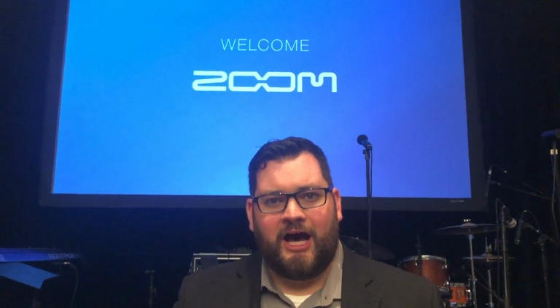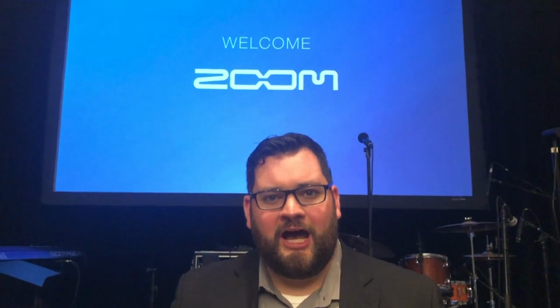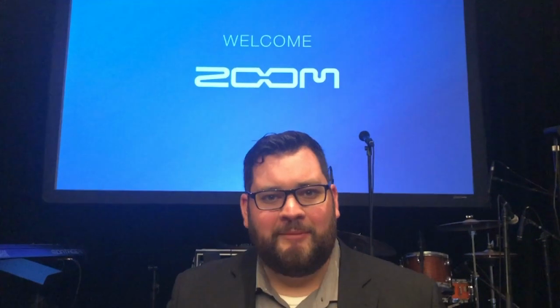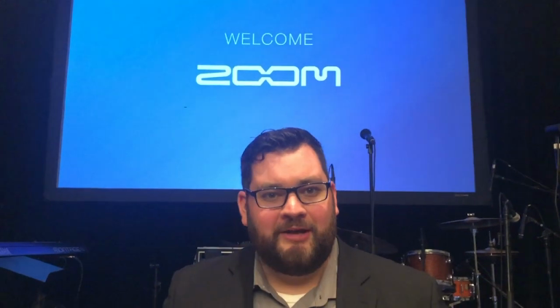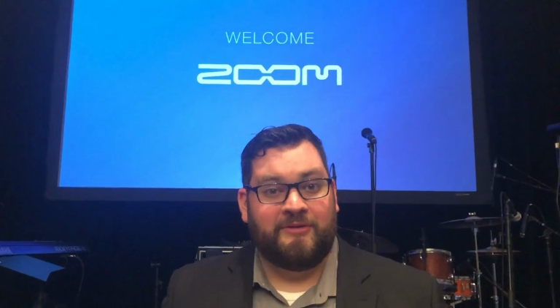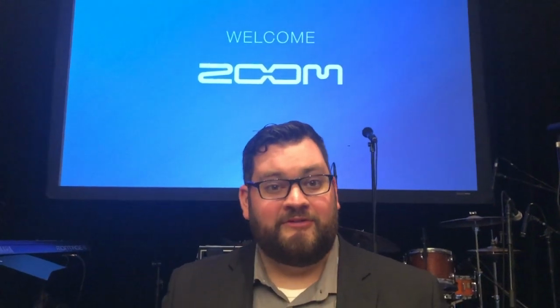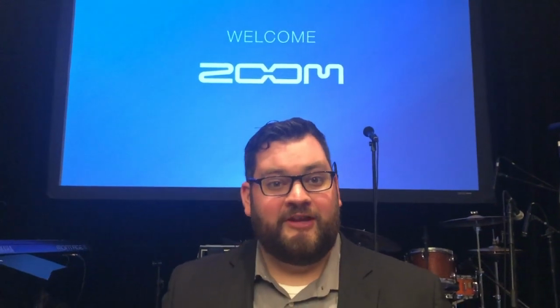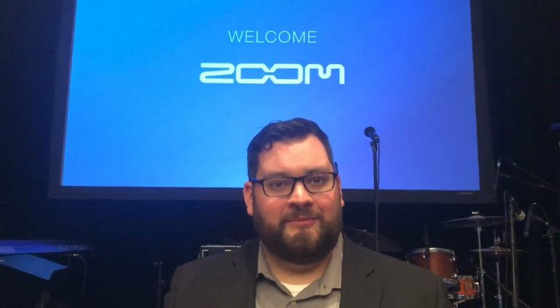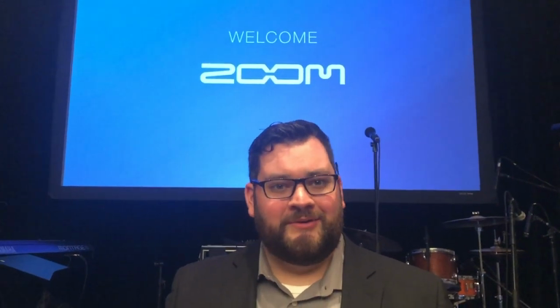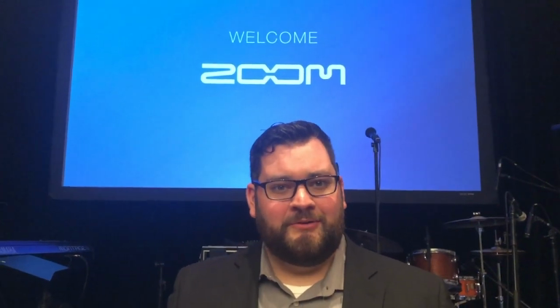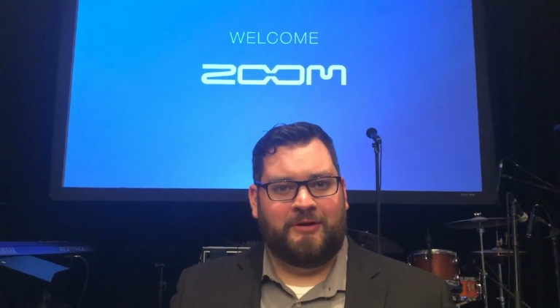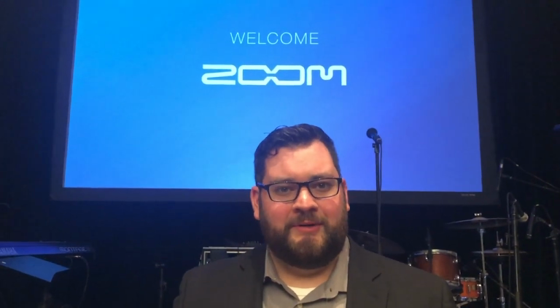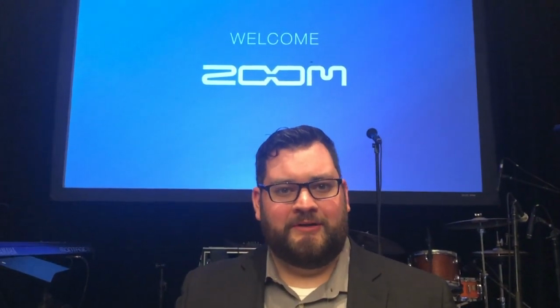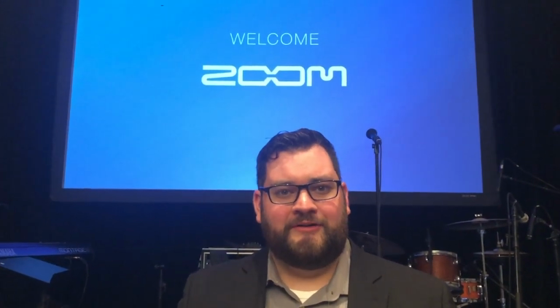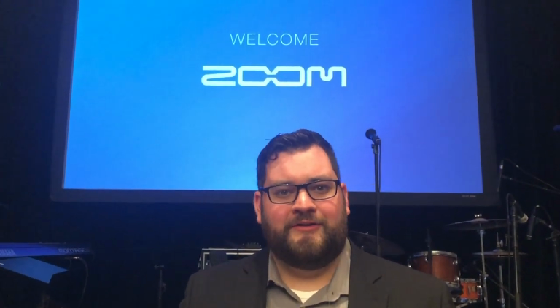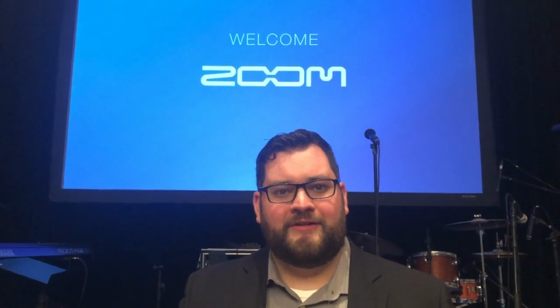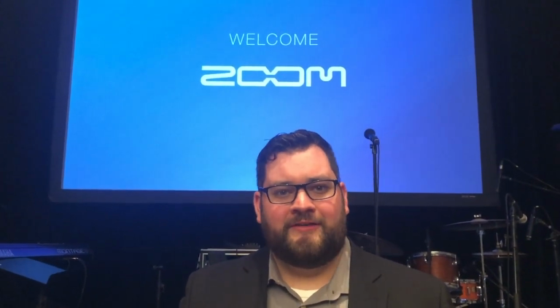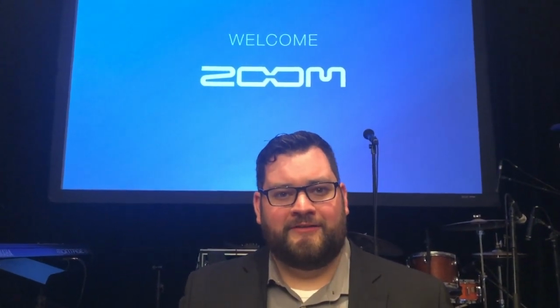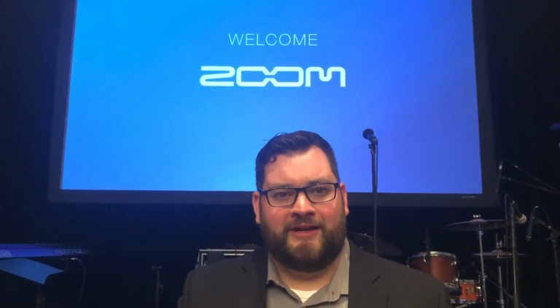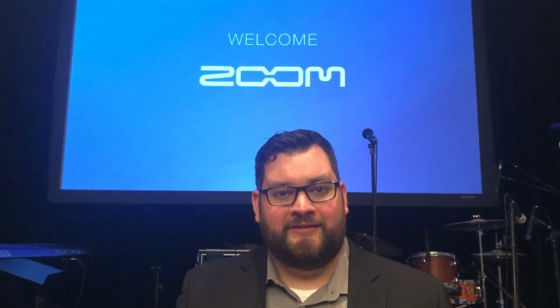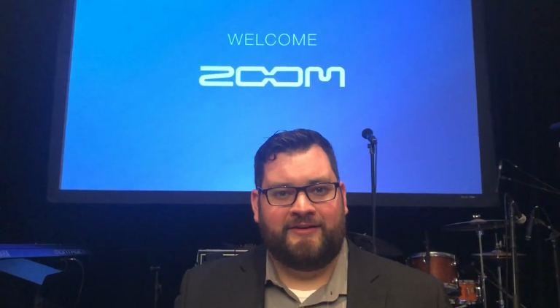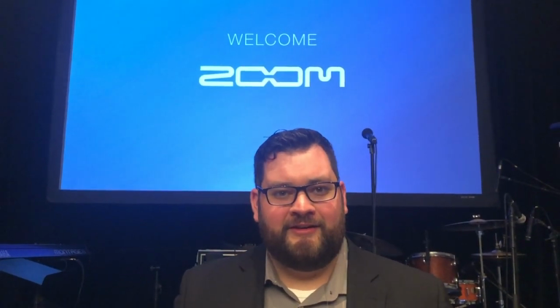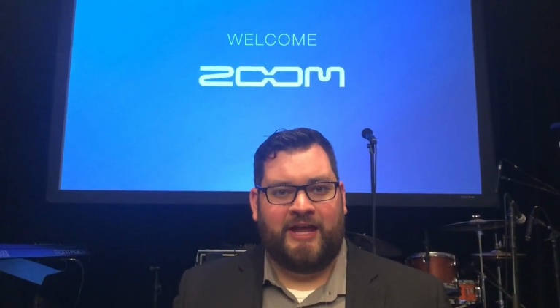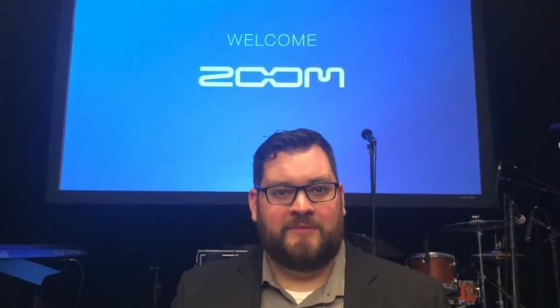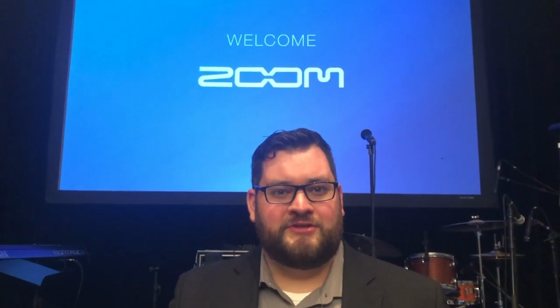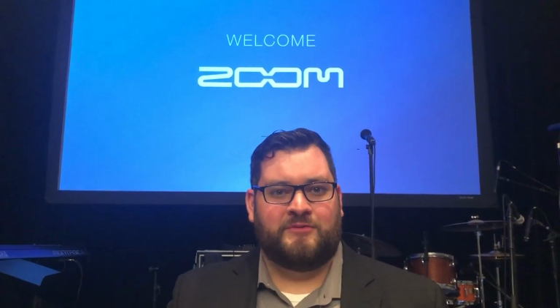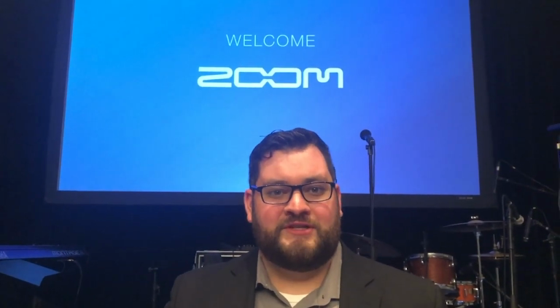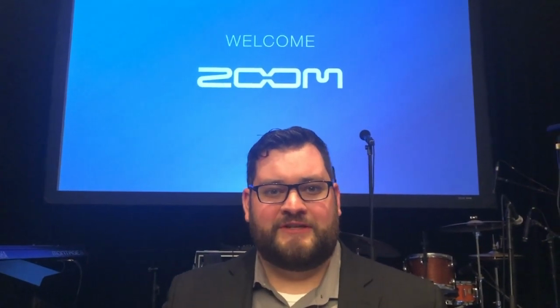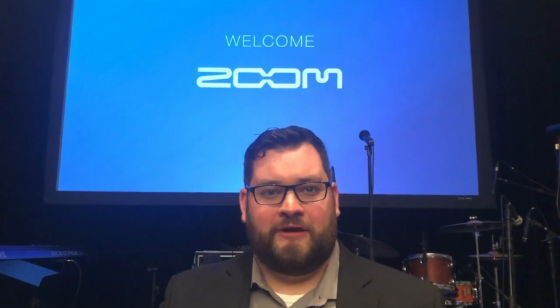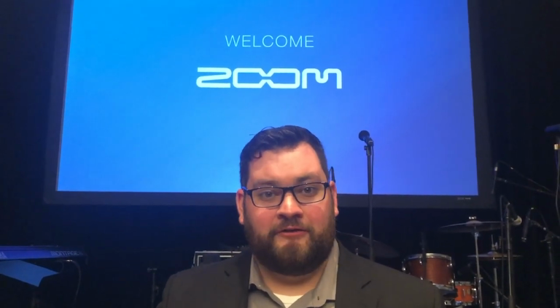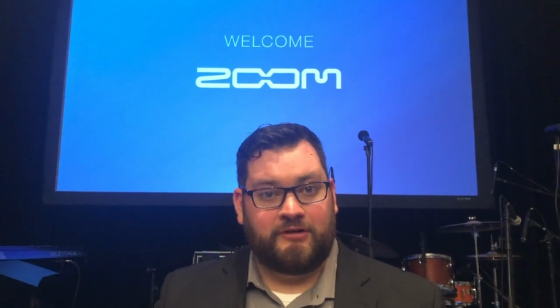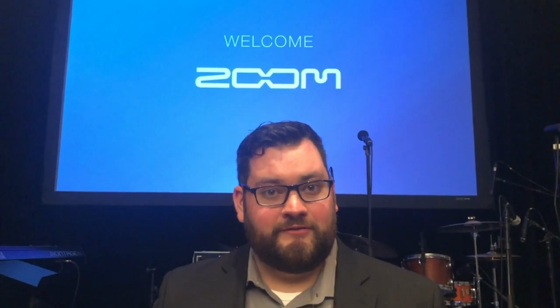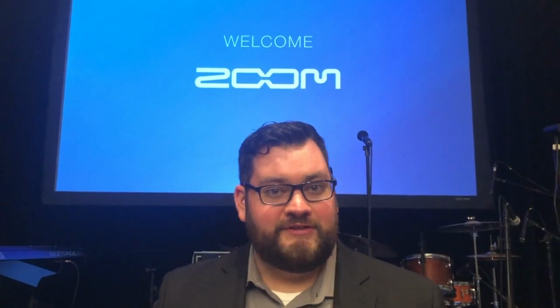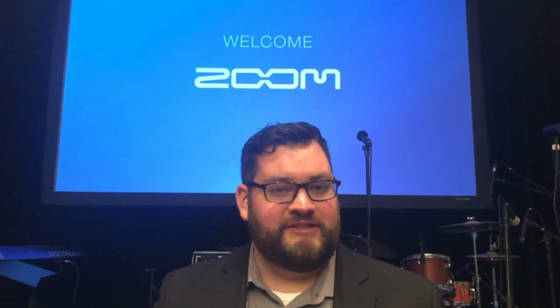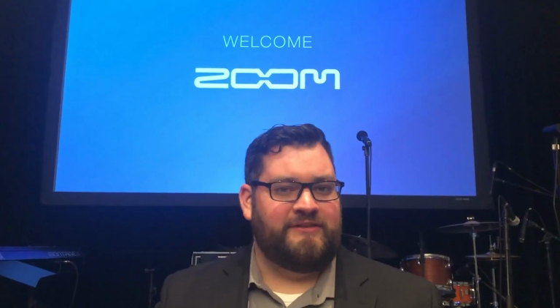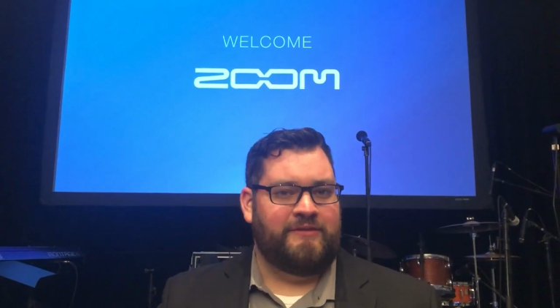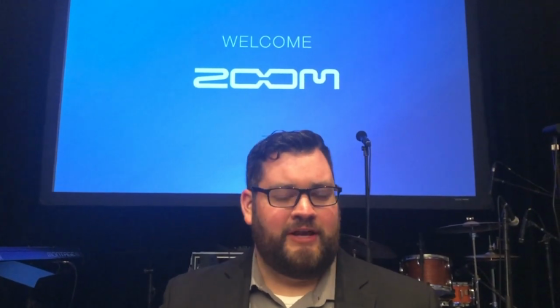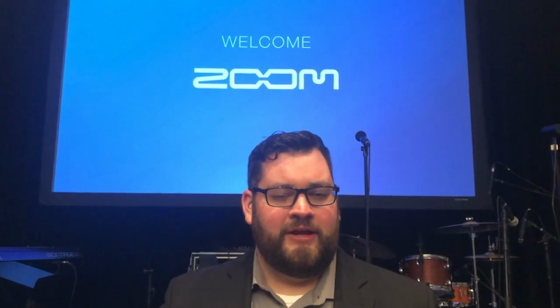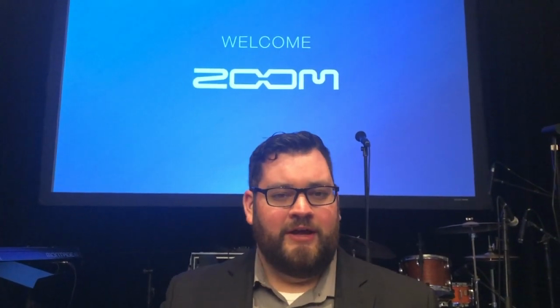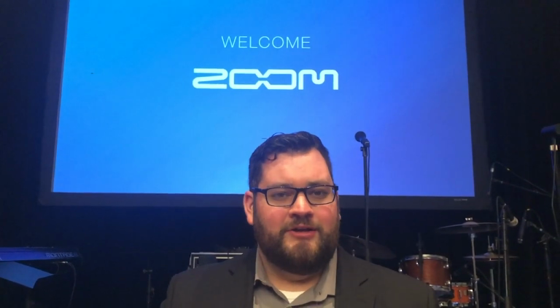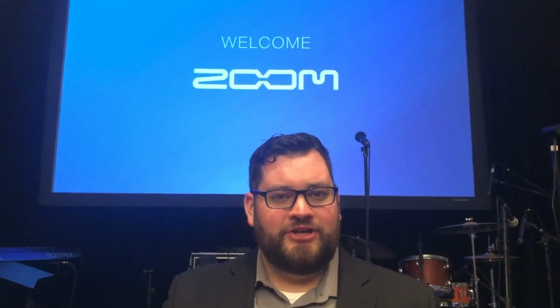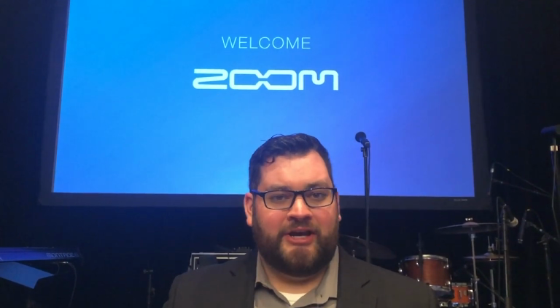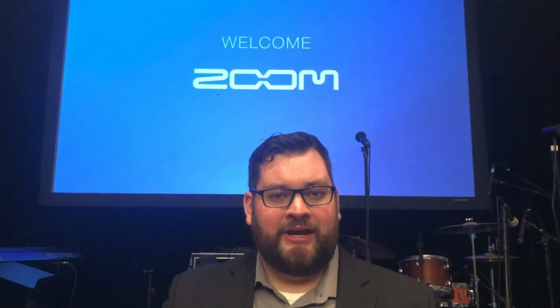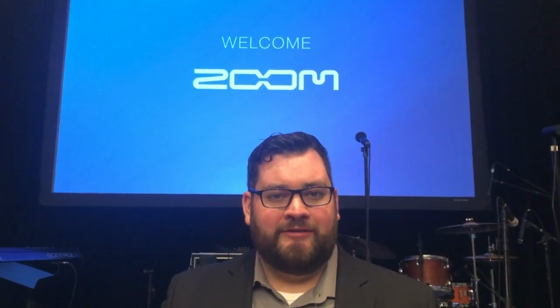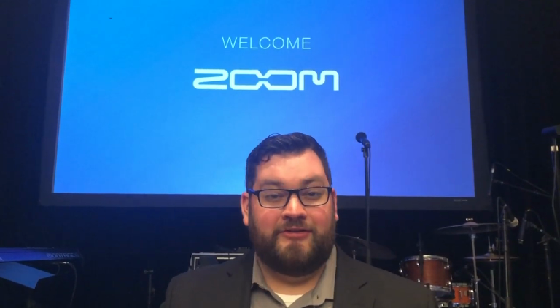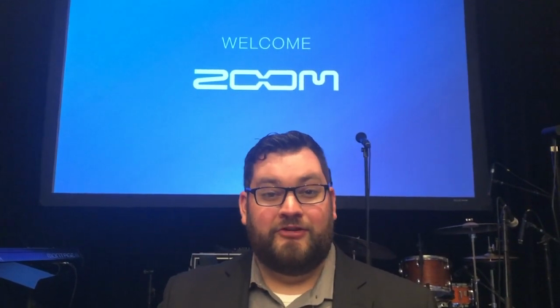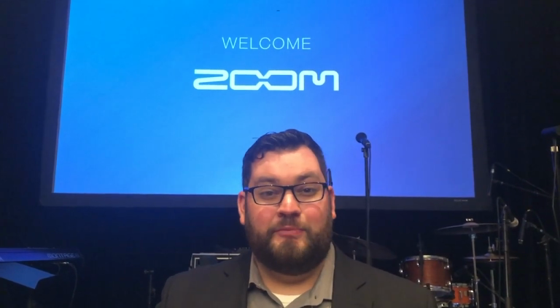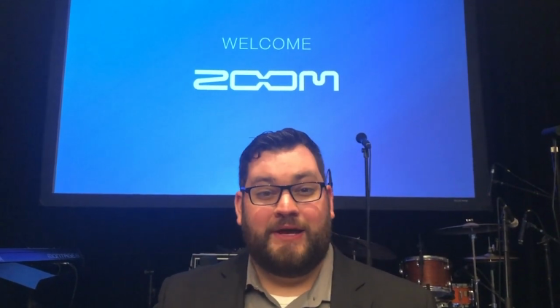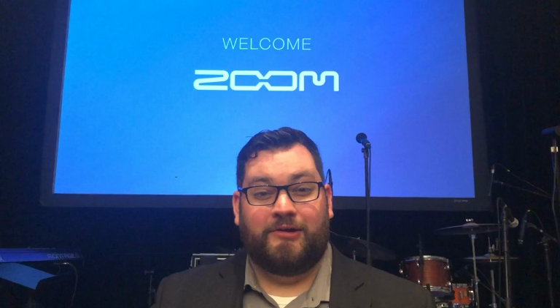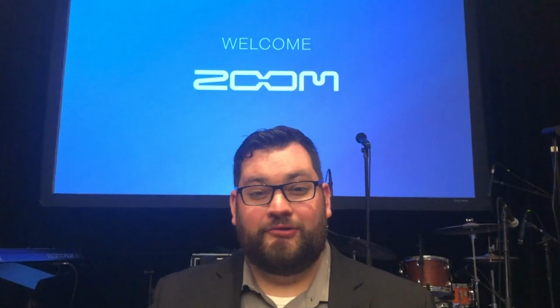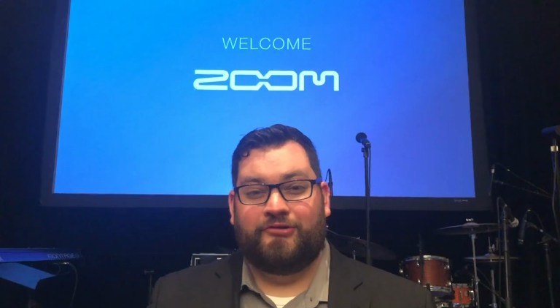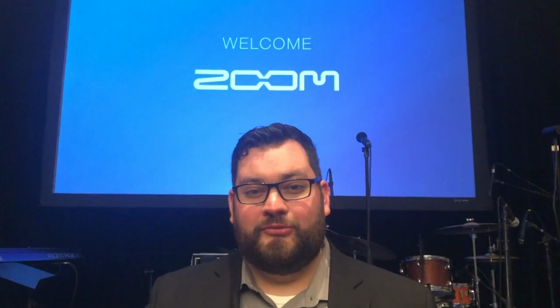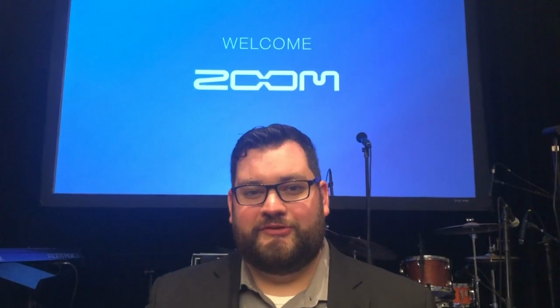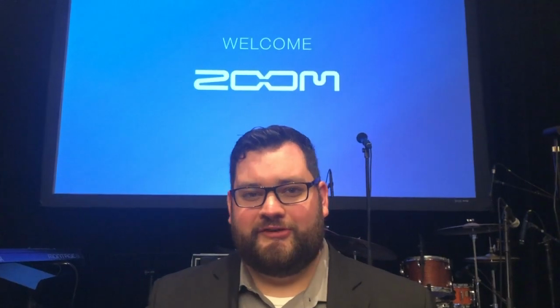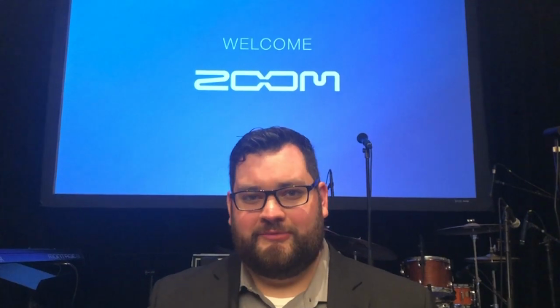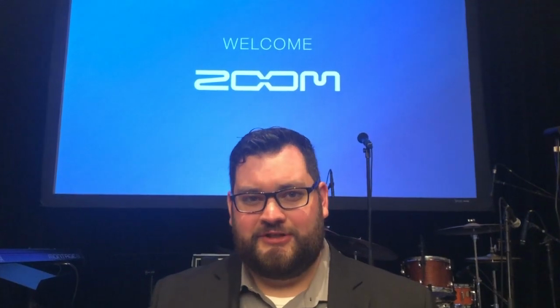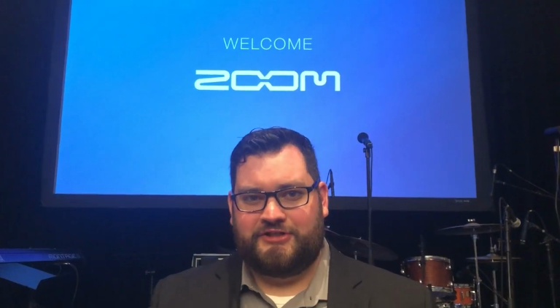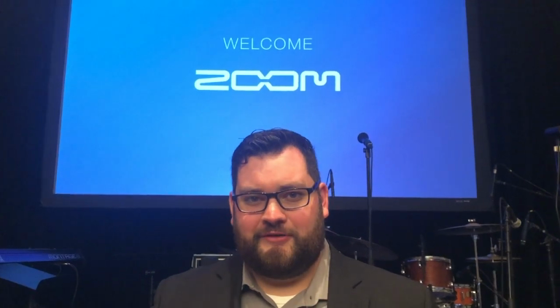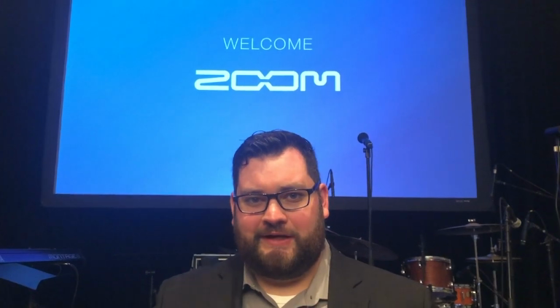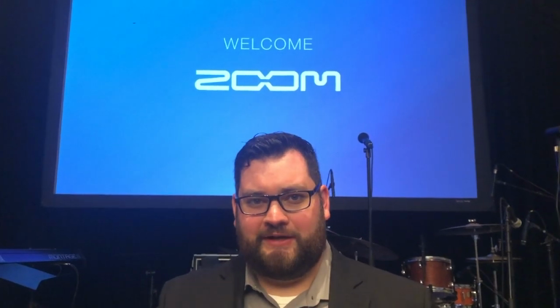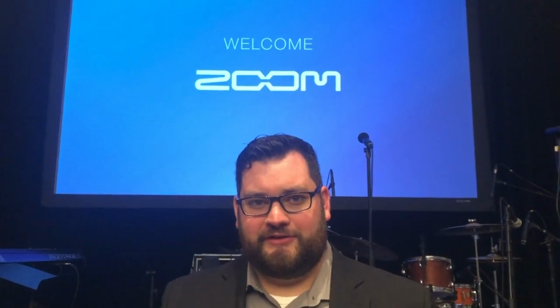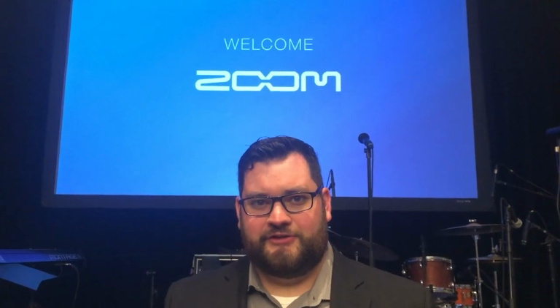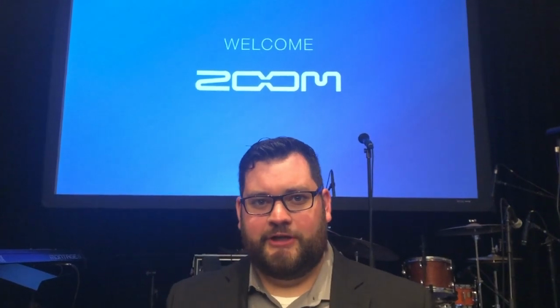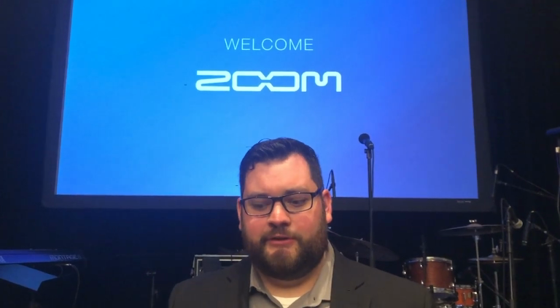Hi, my name is Samuel. I'm here at the 2019 NAMM Show with SoundService TV, checking out the new pedals Zoom is going to be showing at the show.